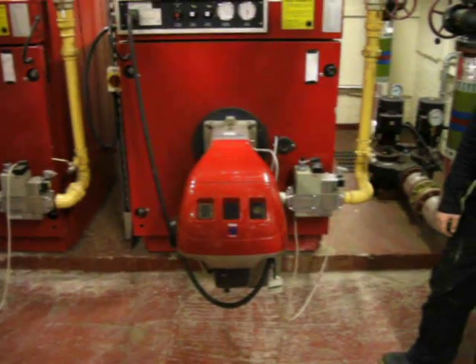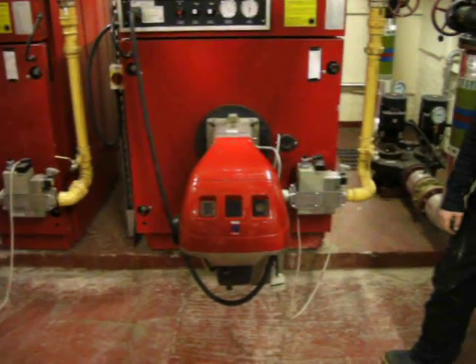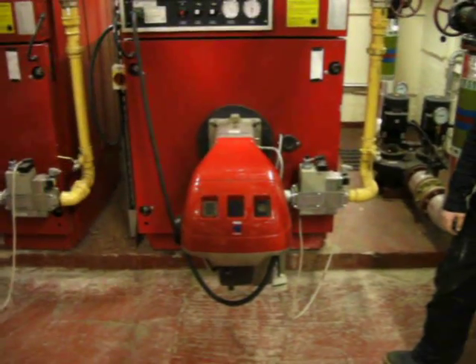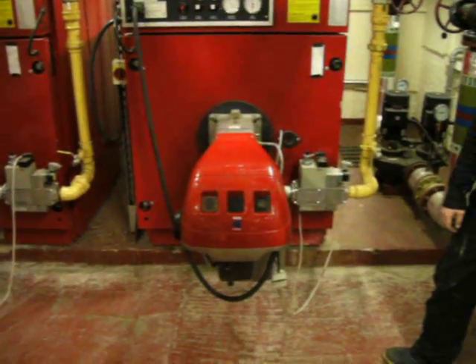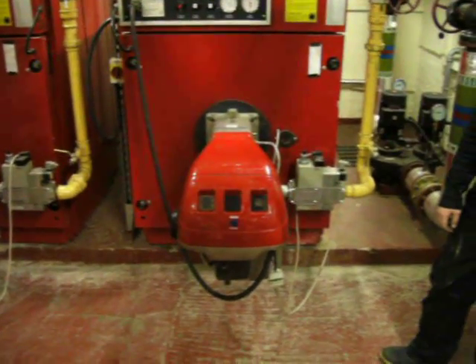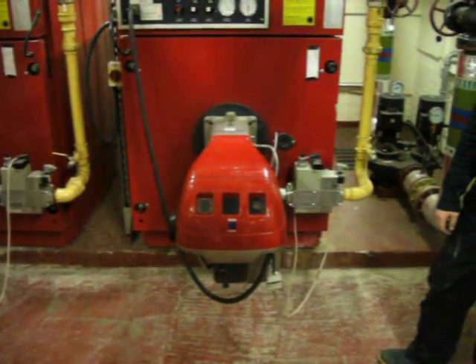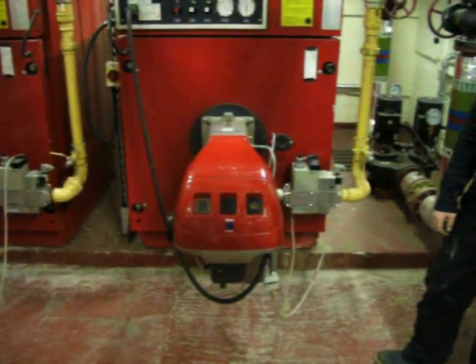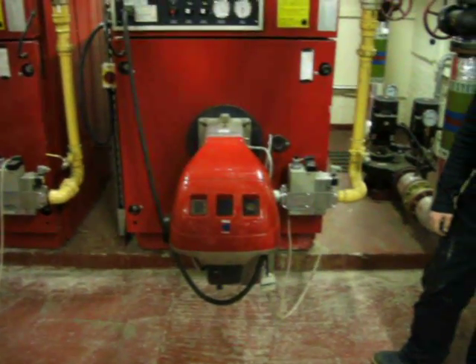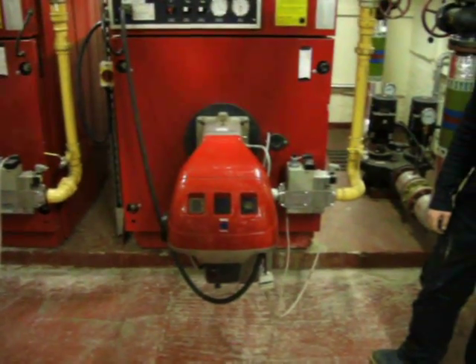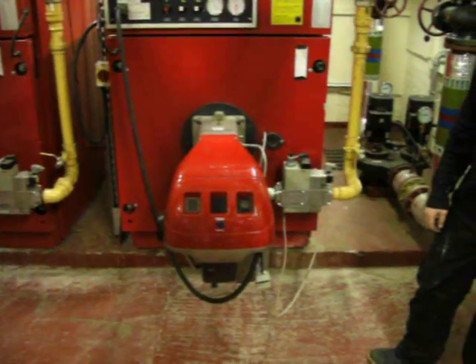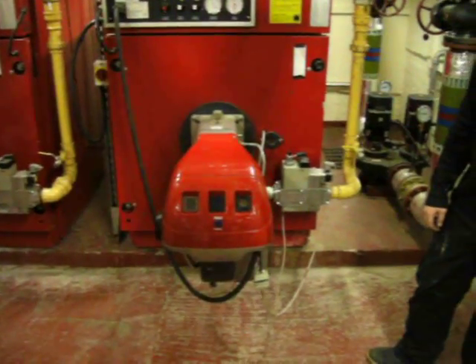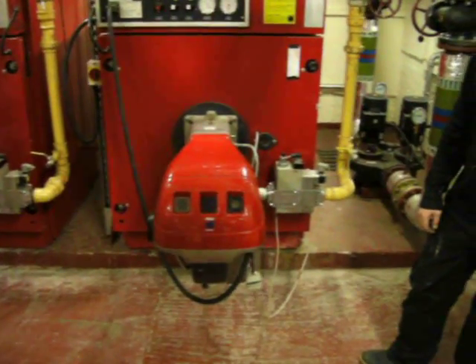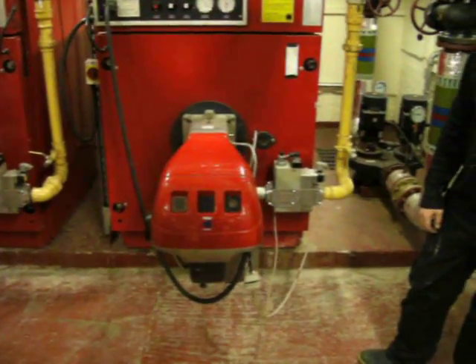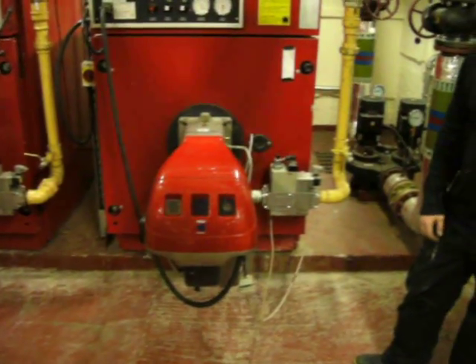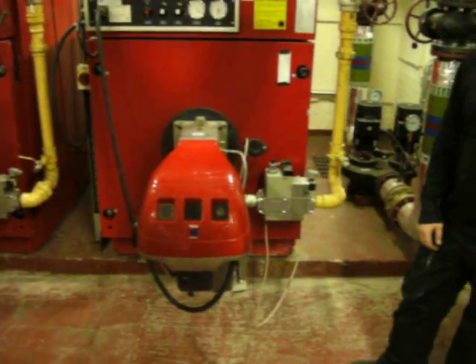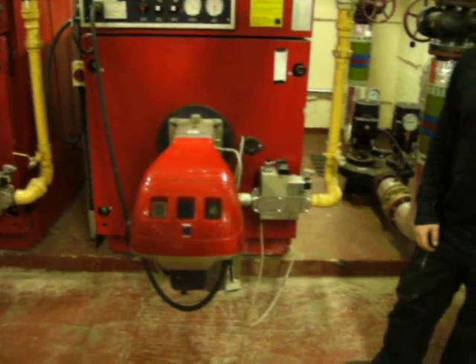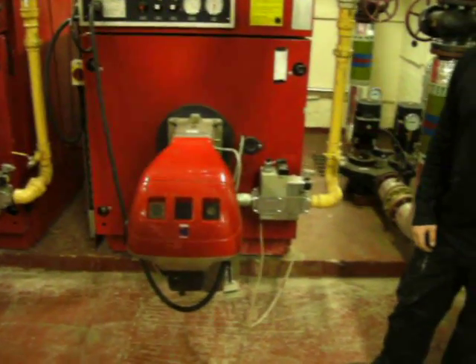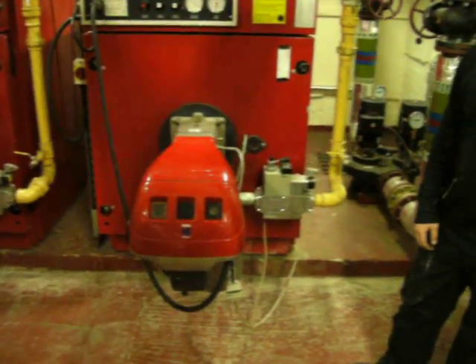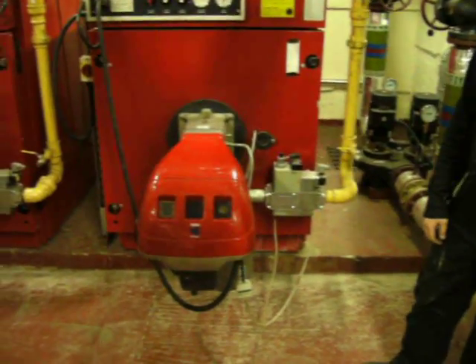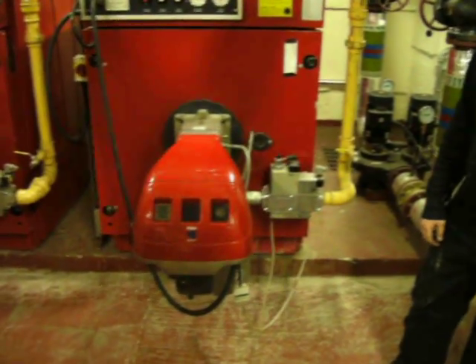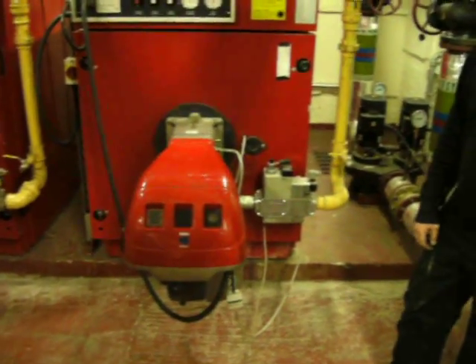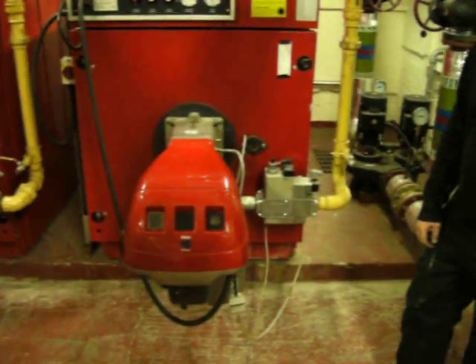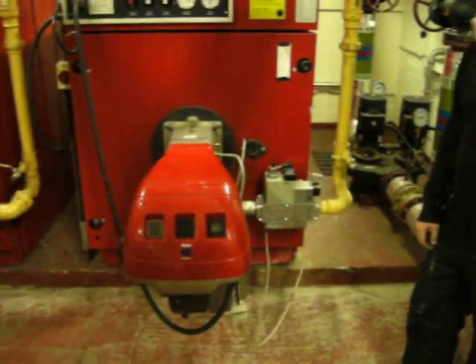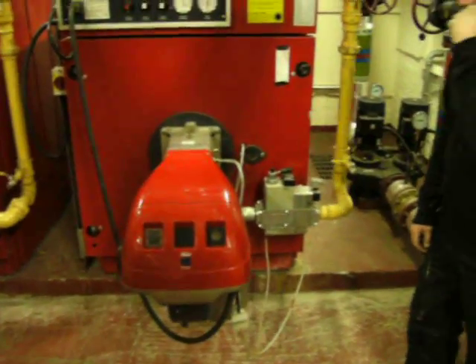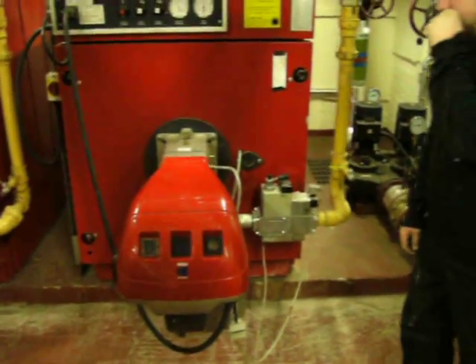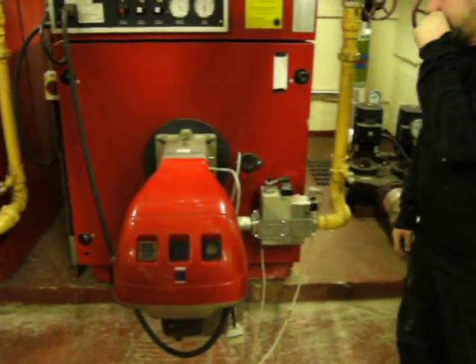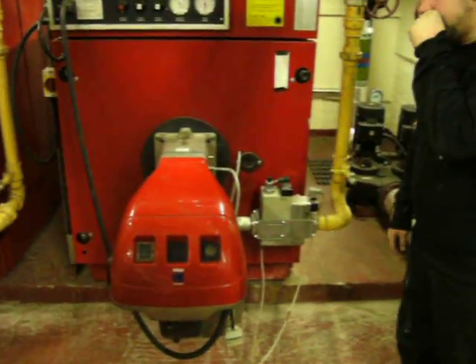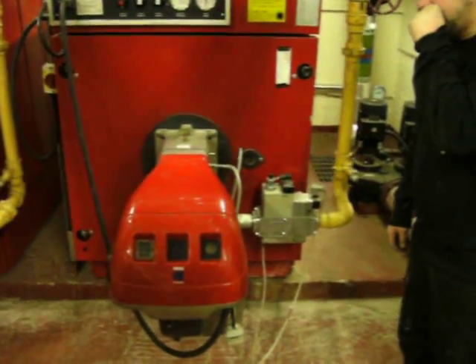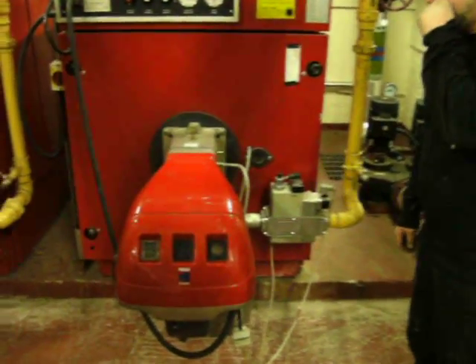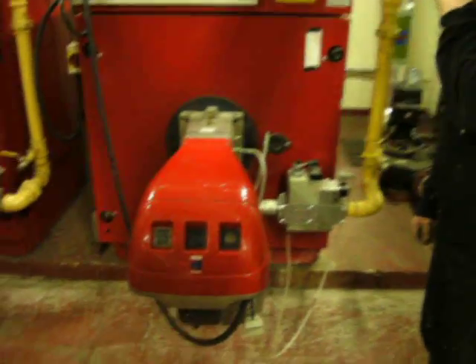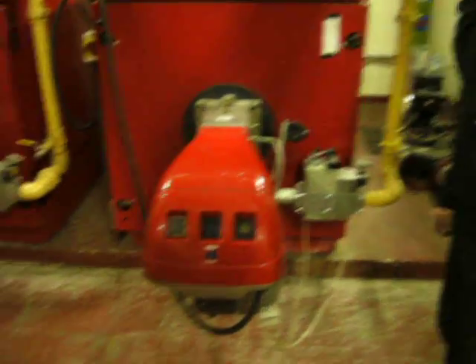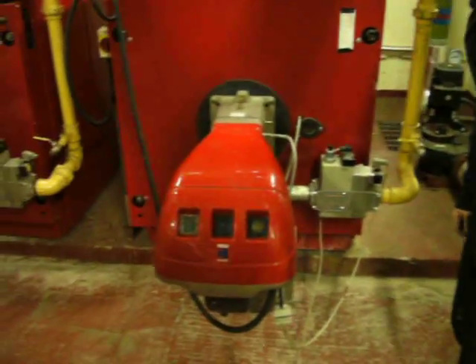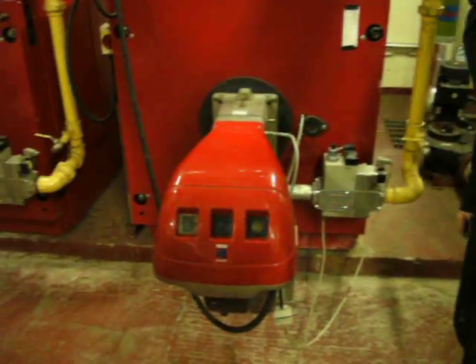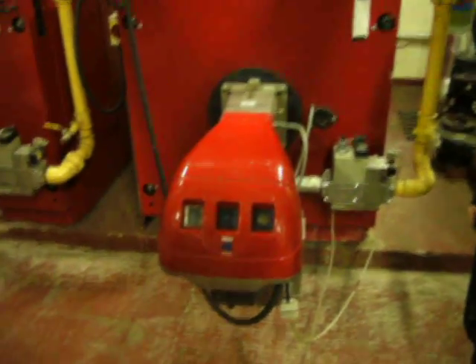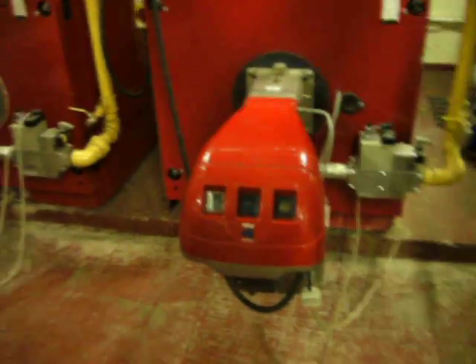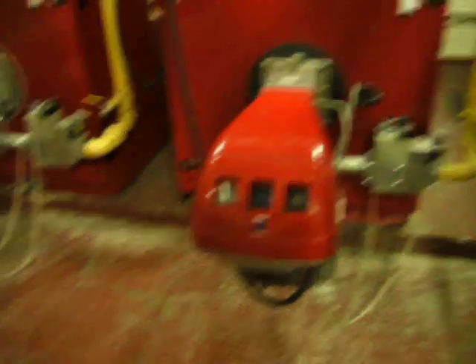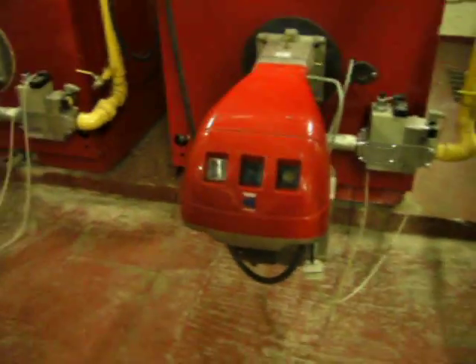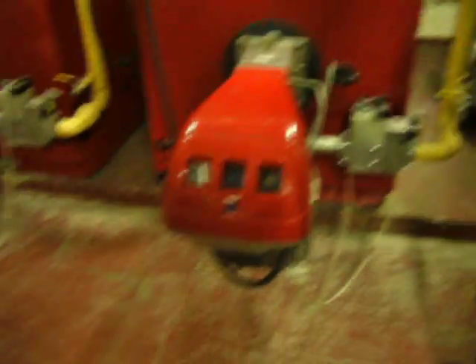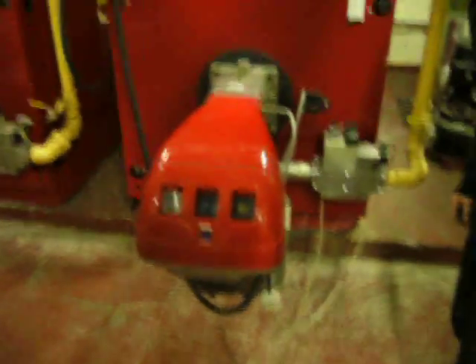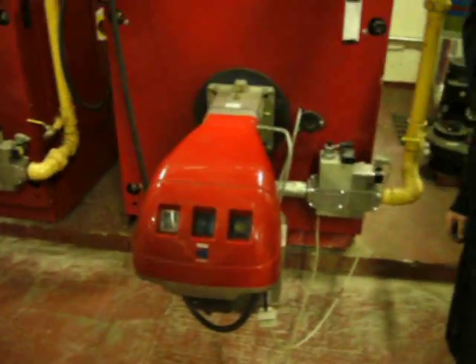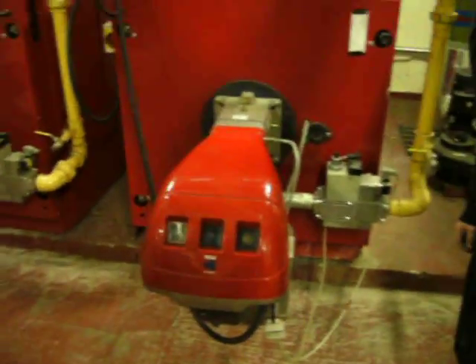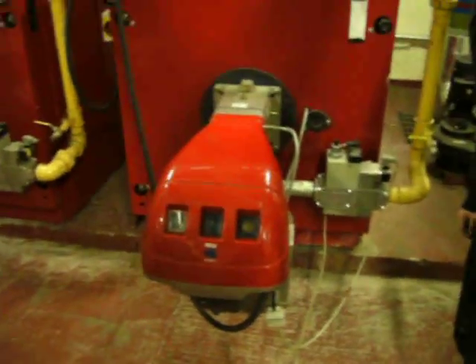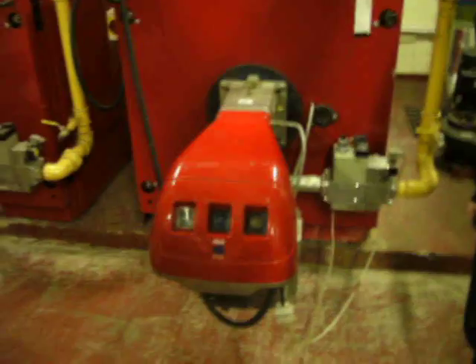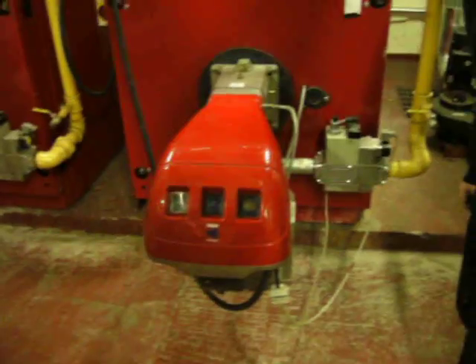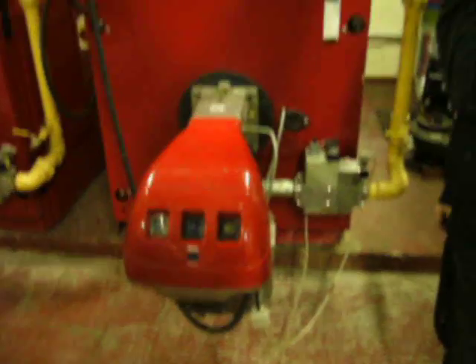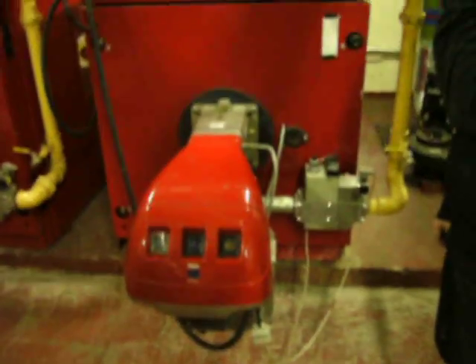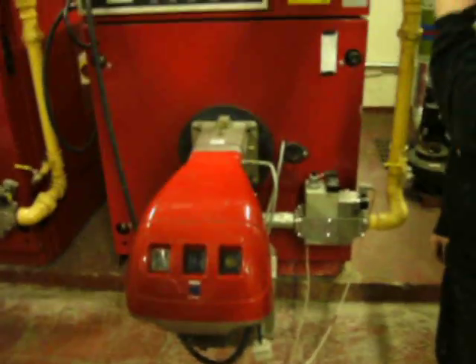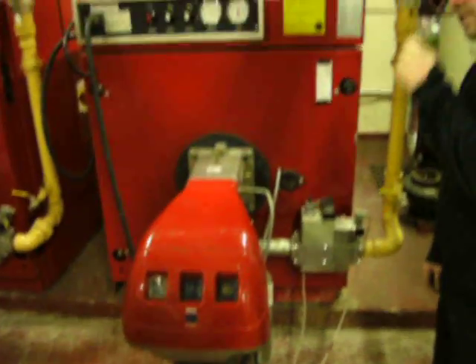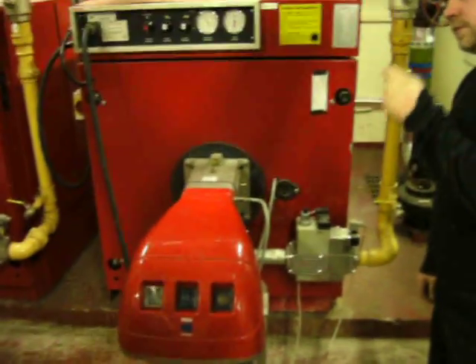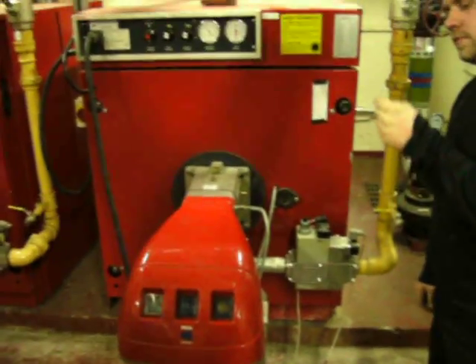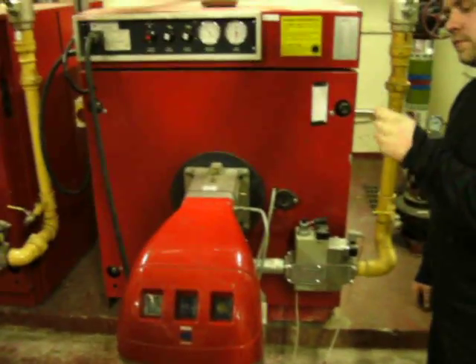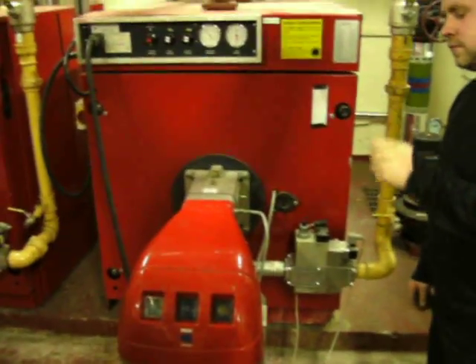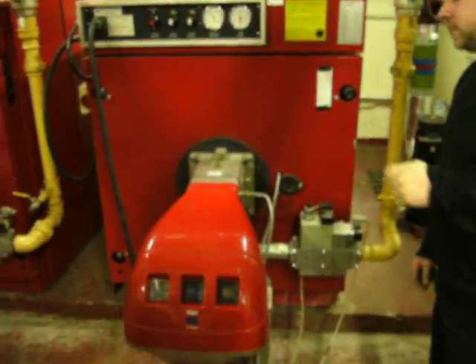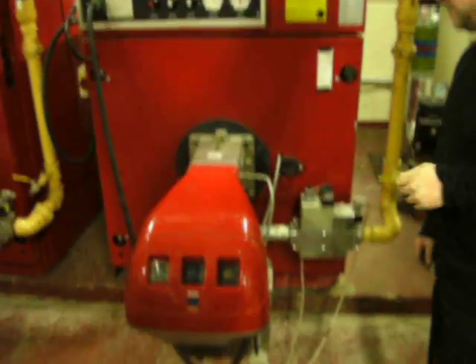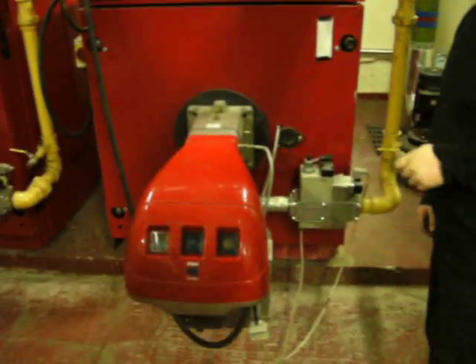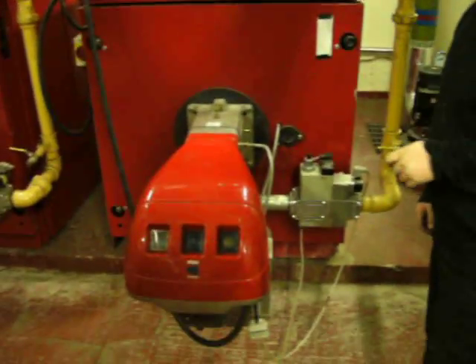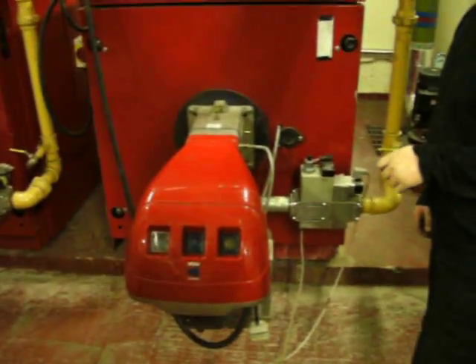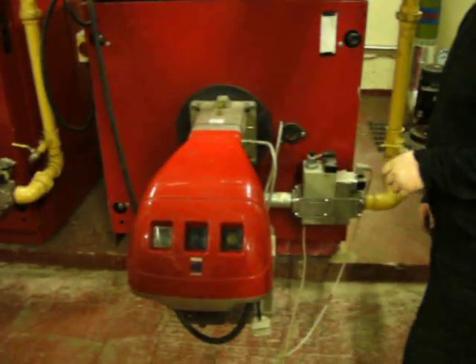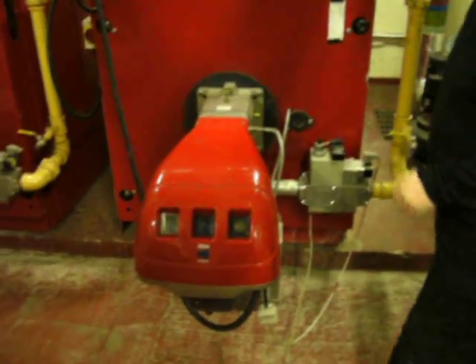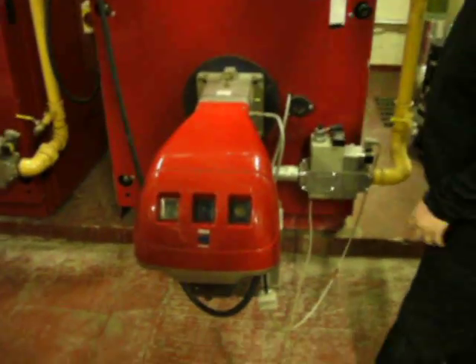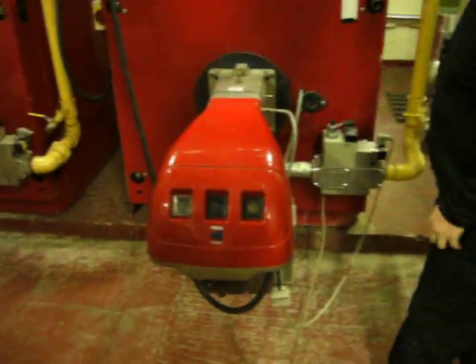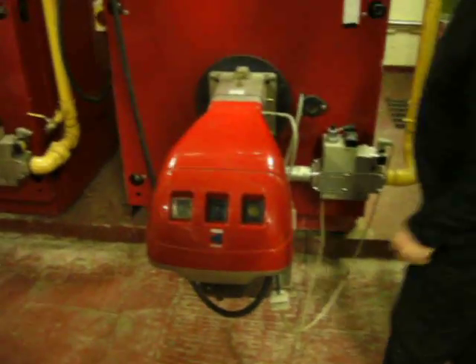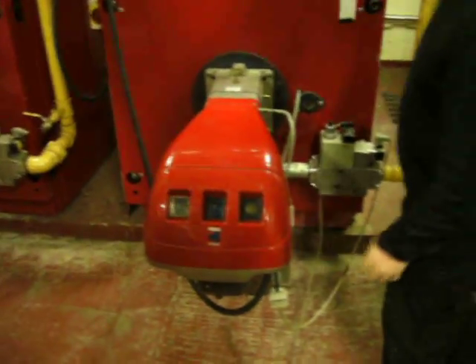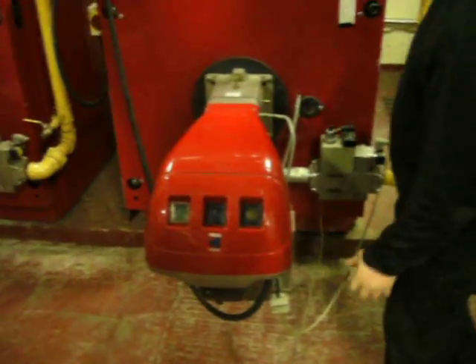This is our RS-70 Riello gas burner, fully automatic. We're going to show it firing up — all removes the cover.